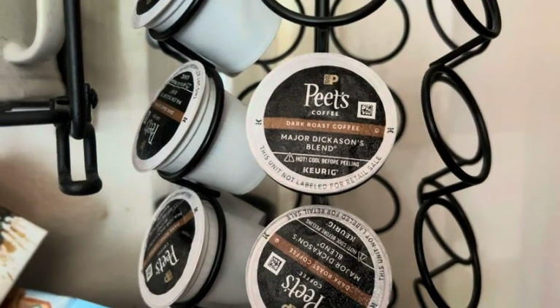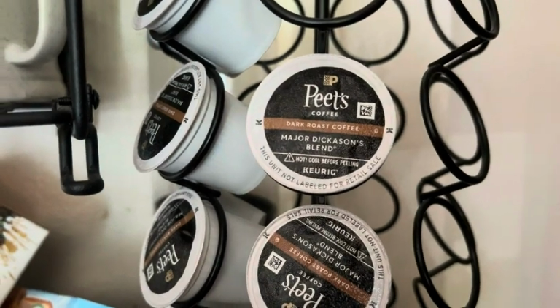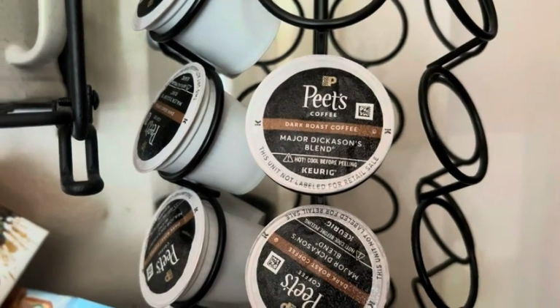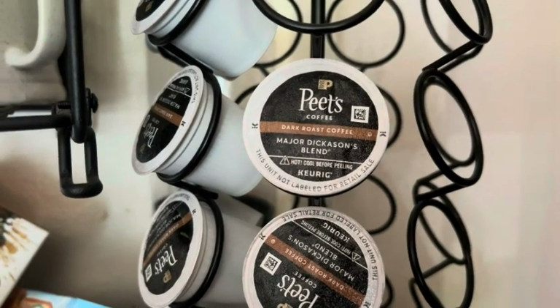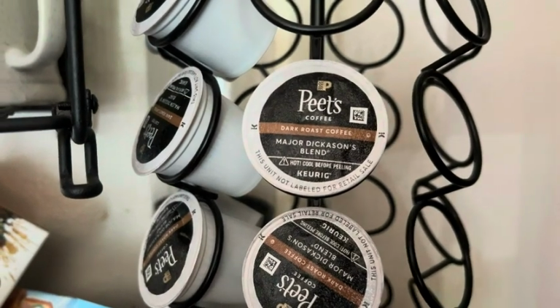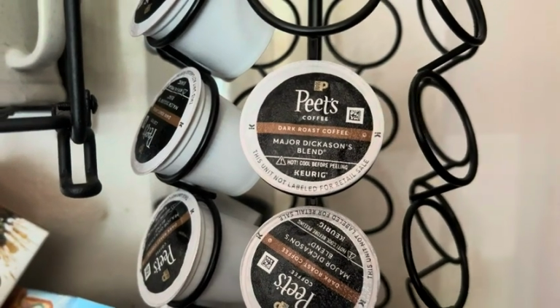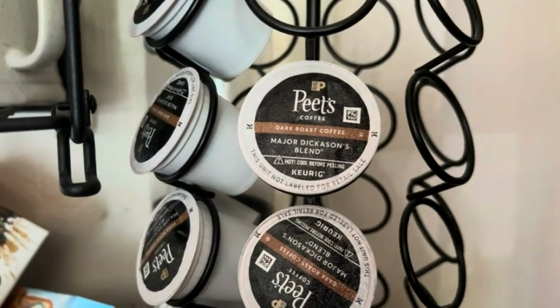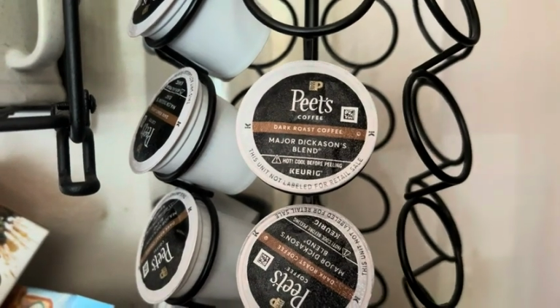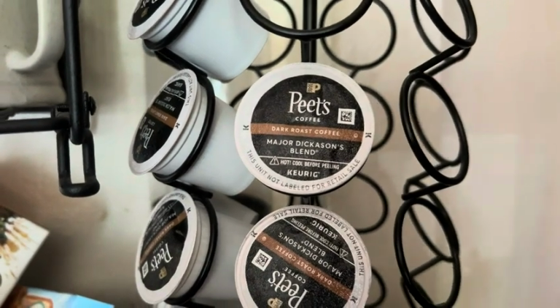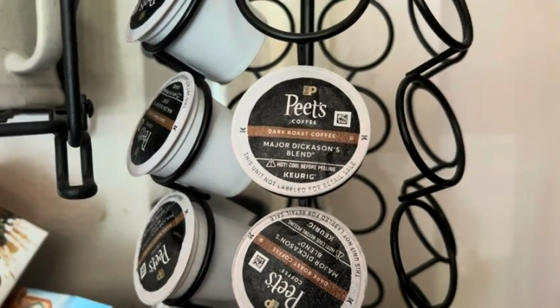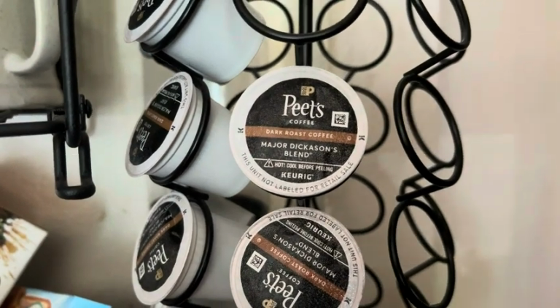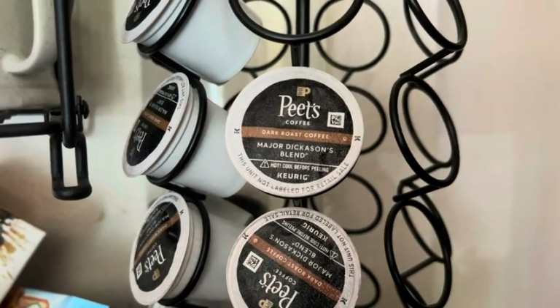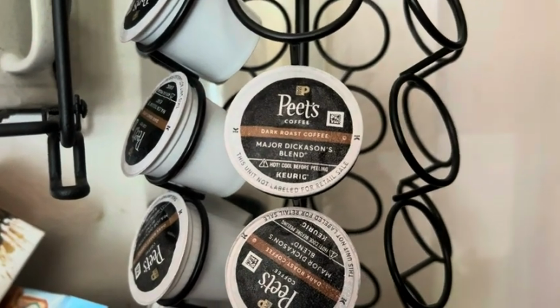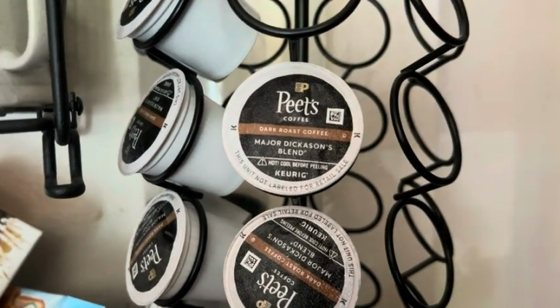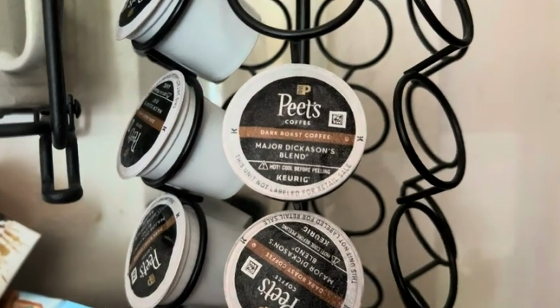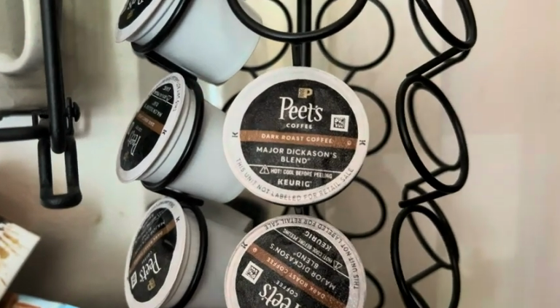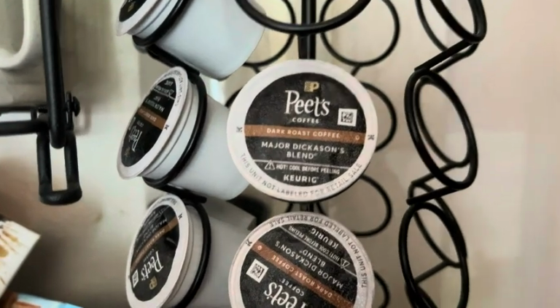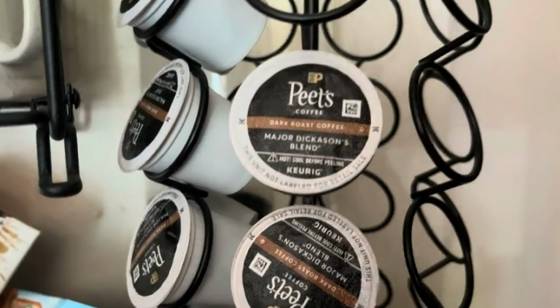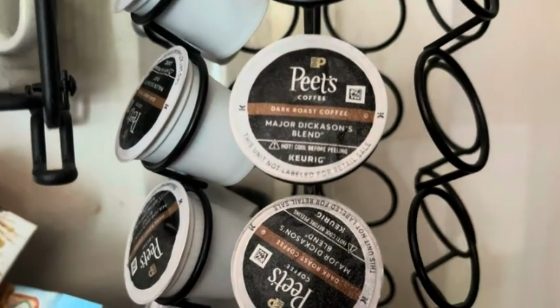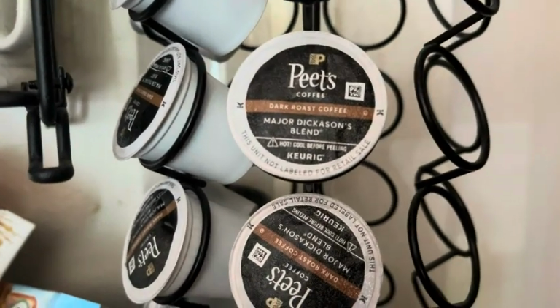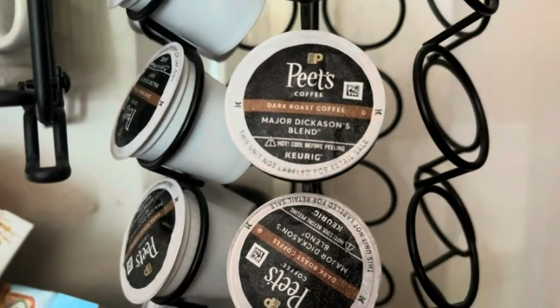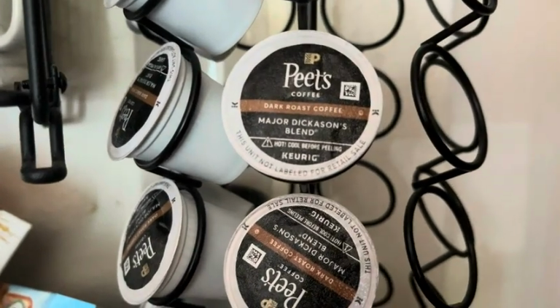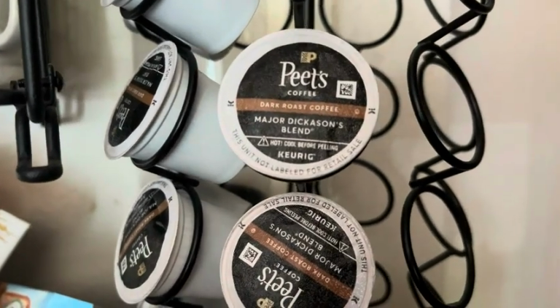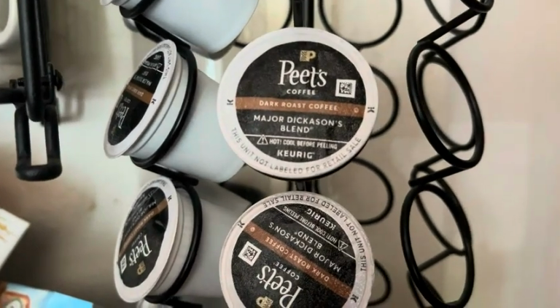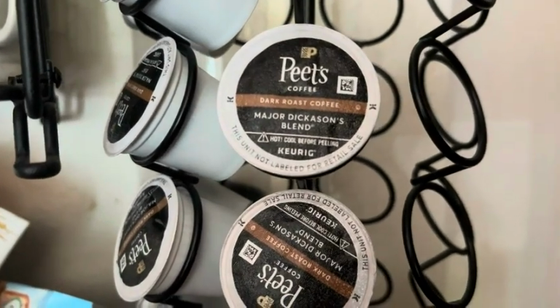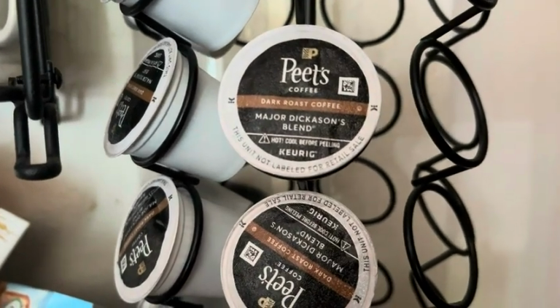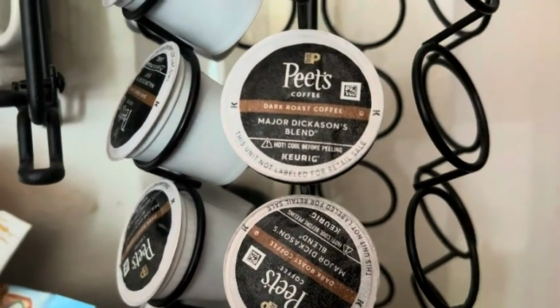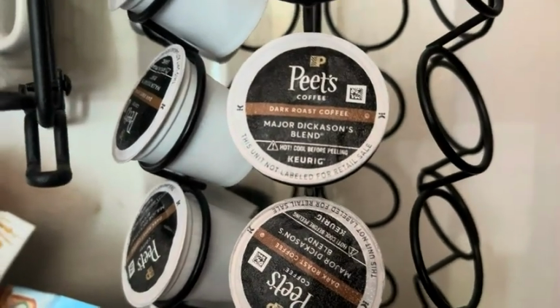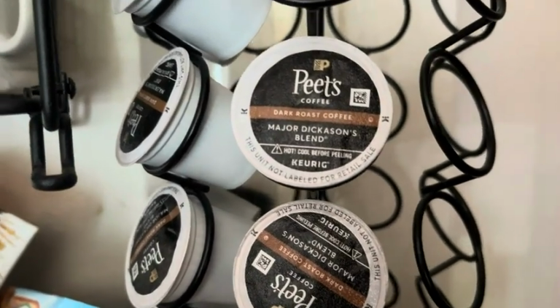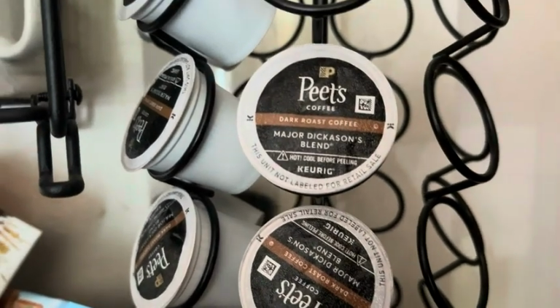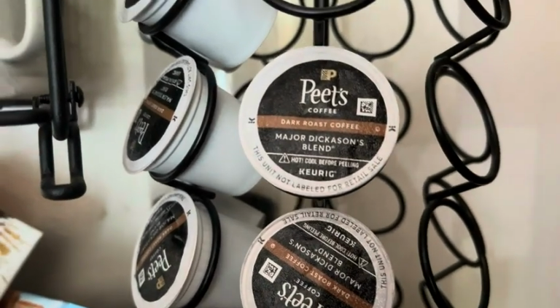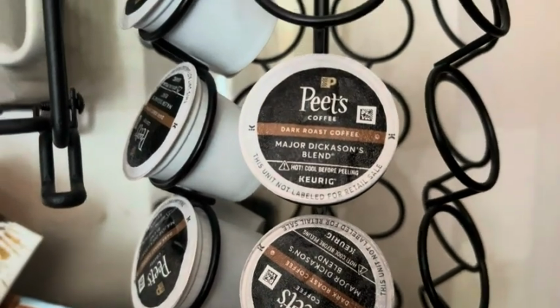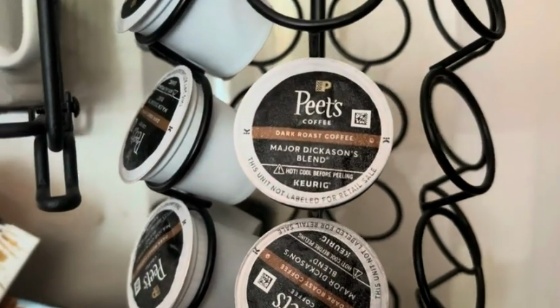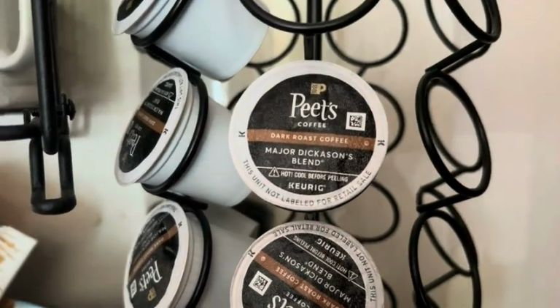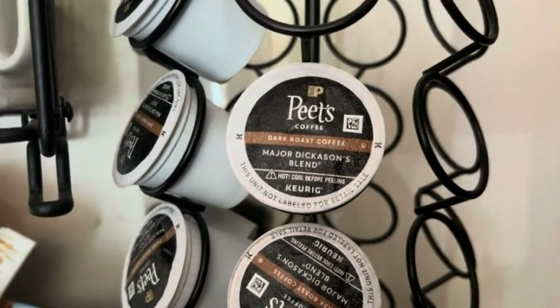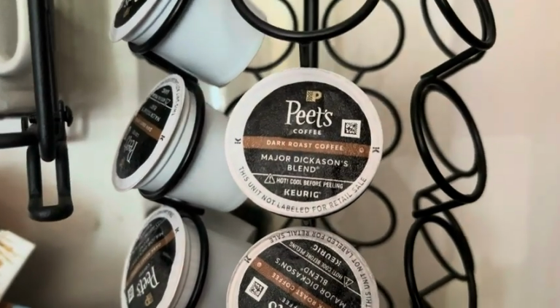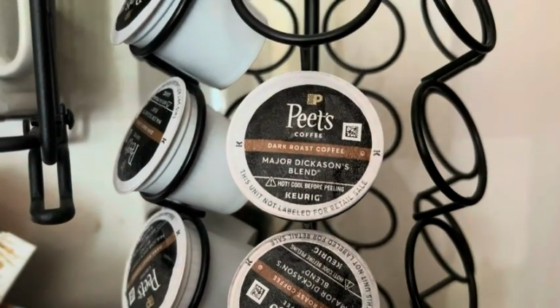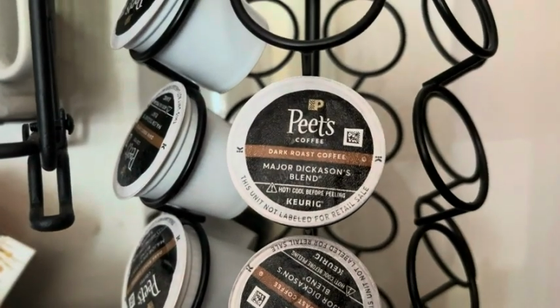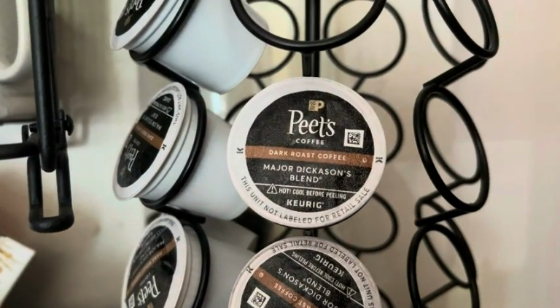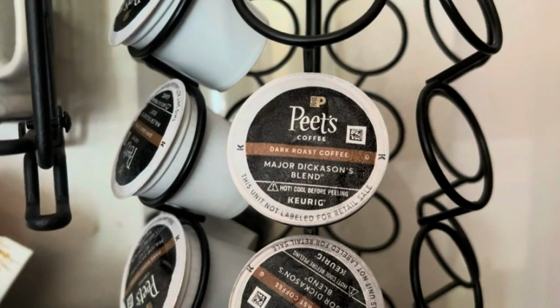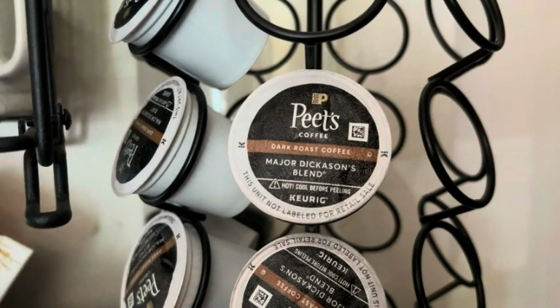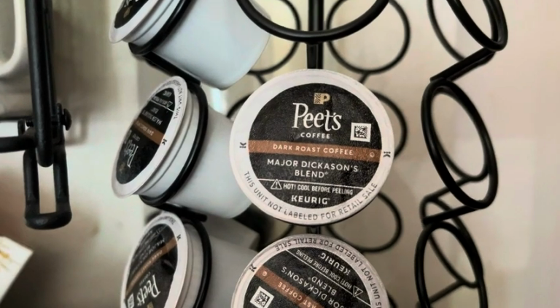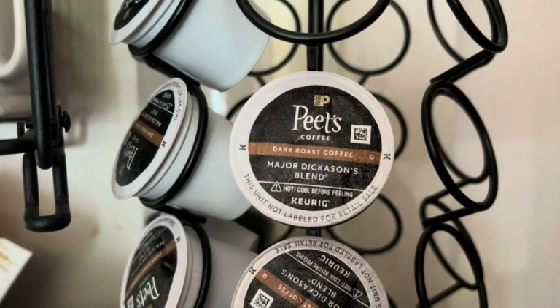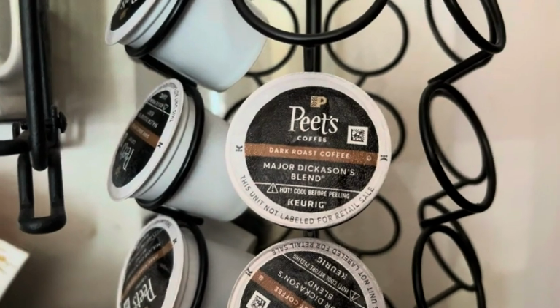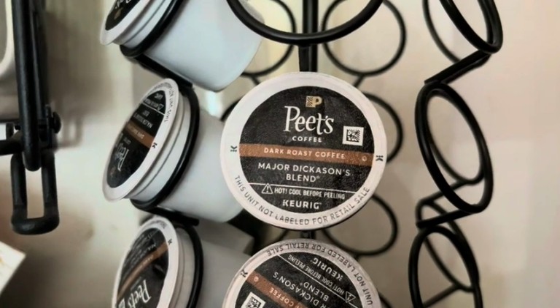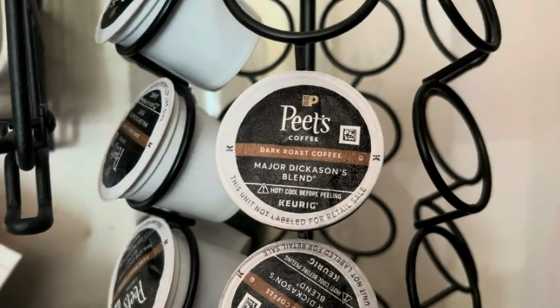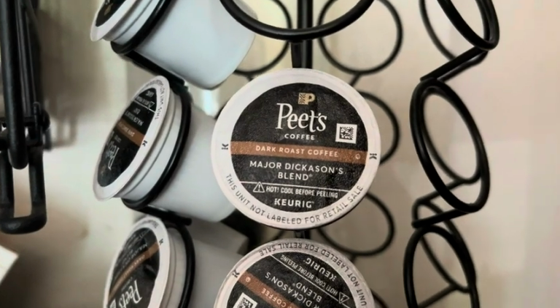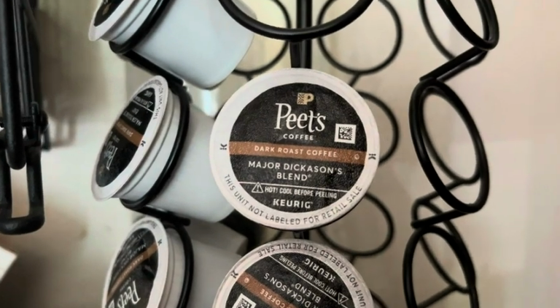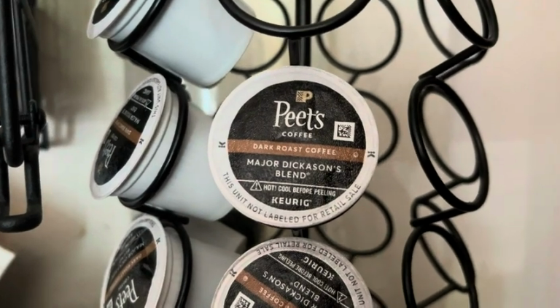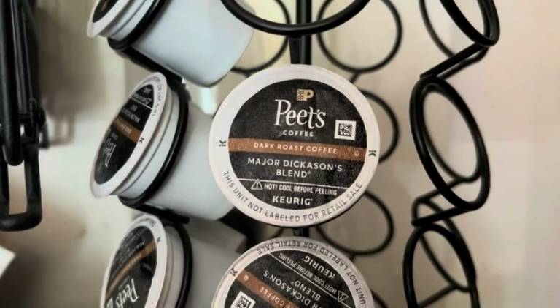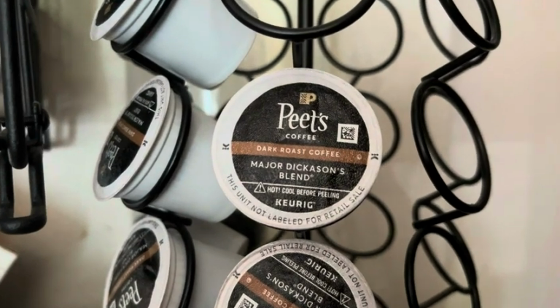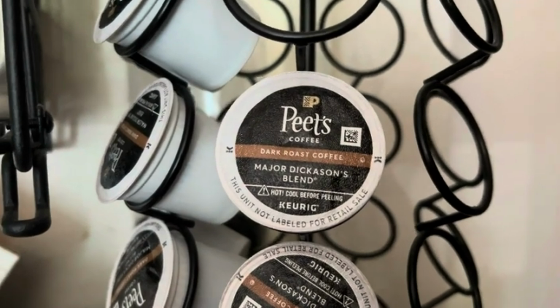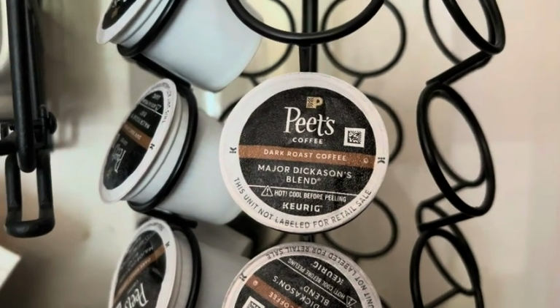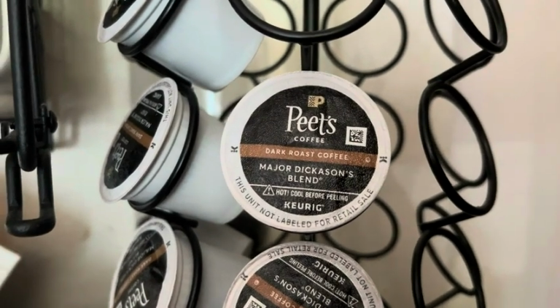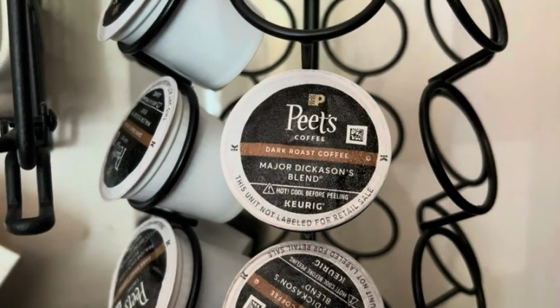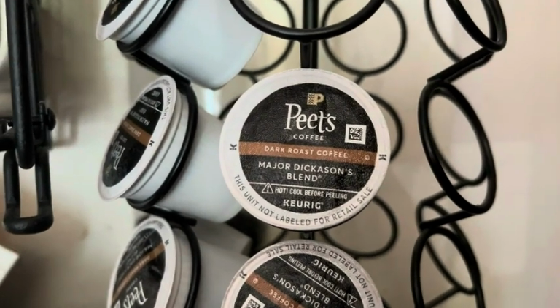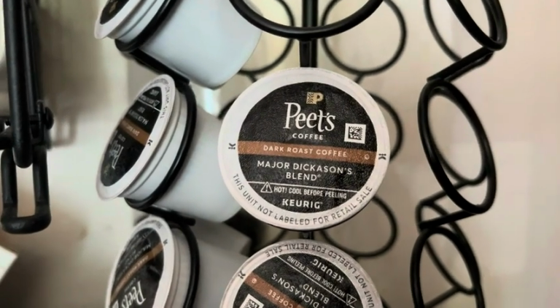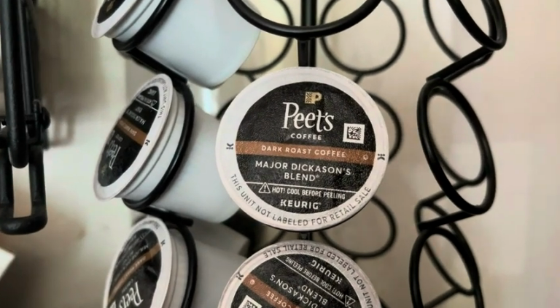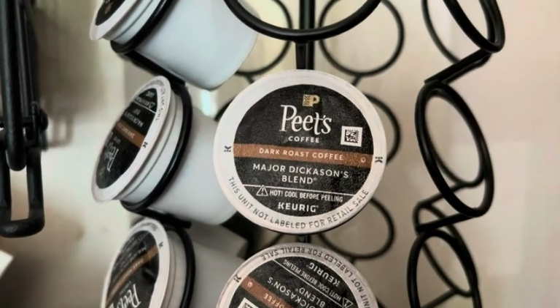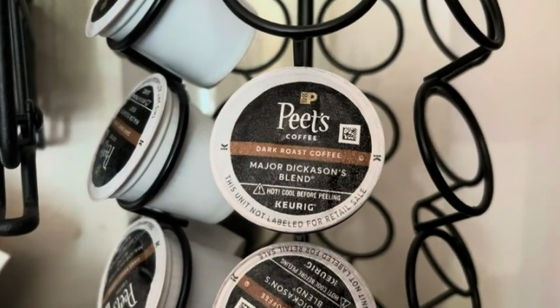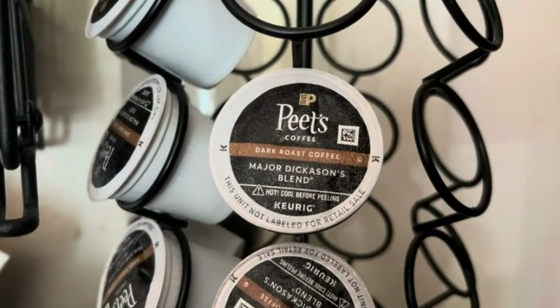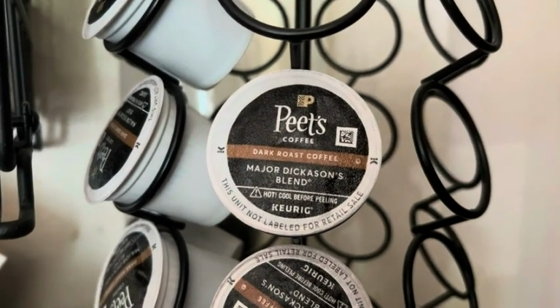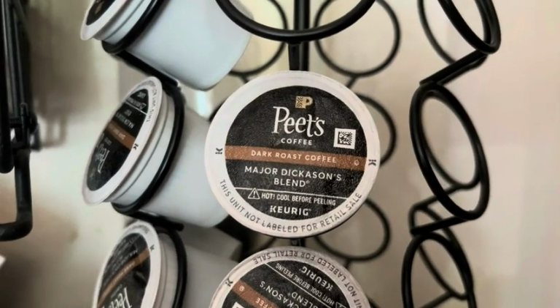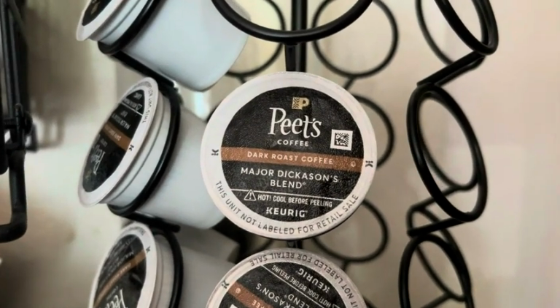The K-Pods are great. The flavor of the coffee is great. It's one product I highly recommend that we use daily.